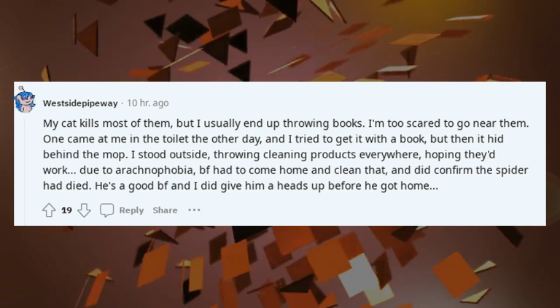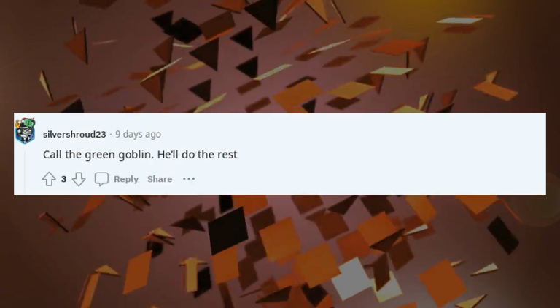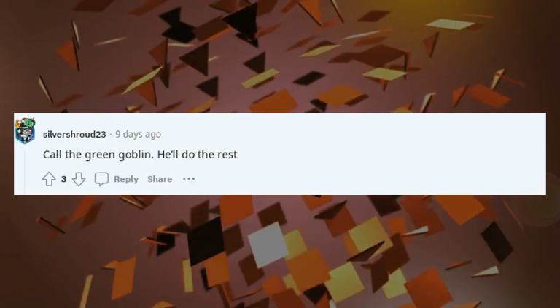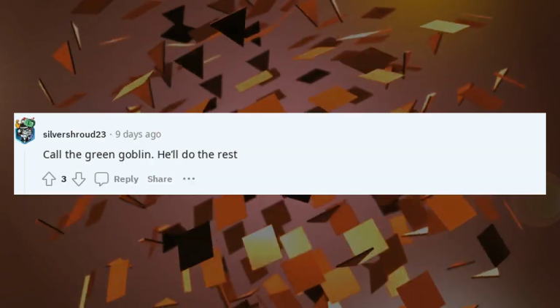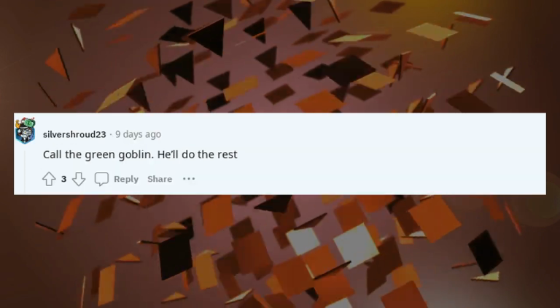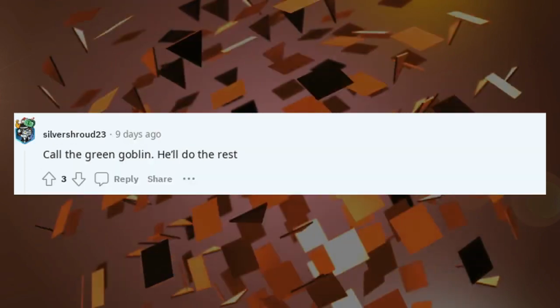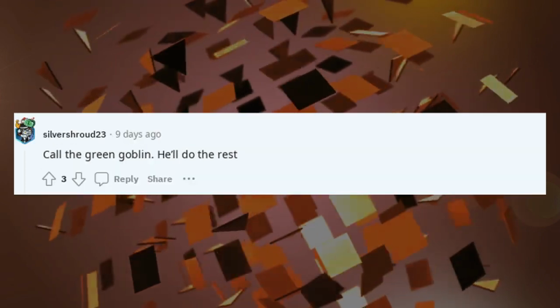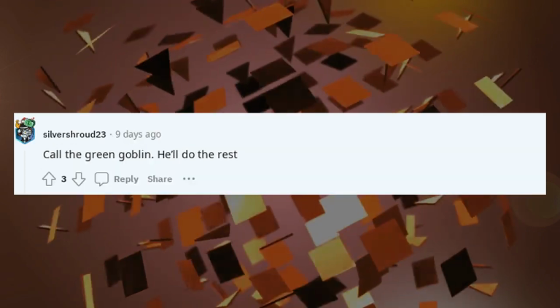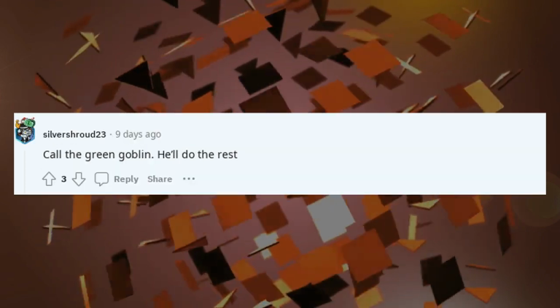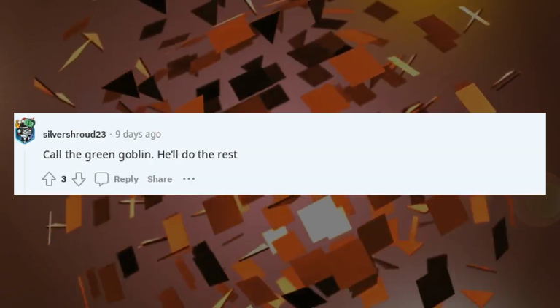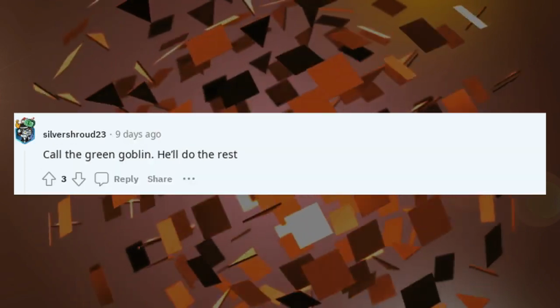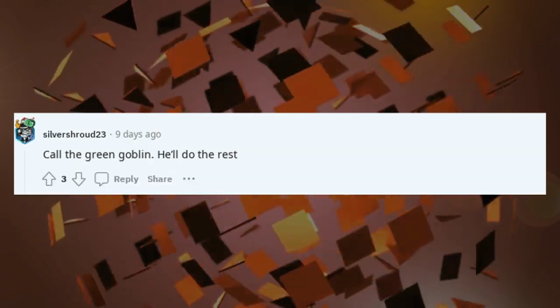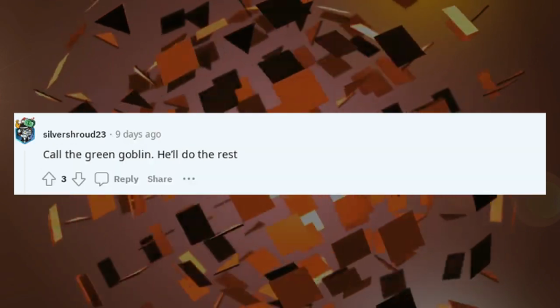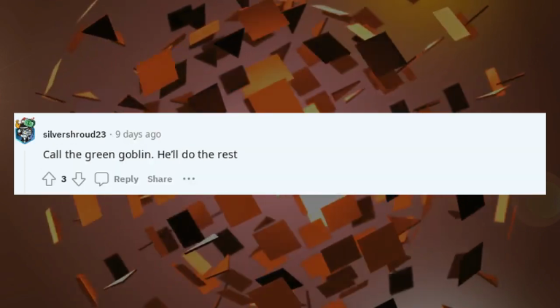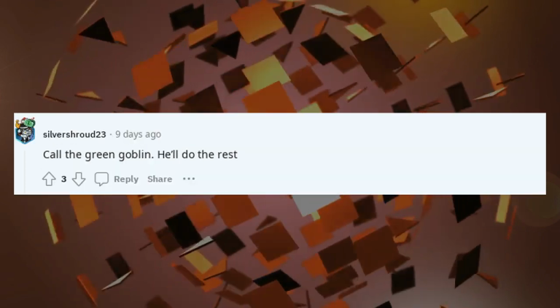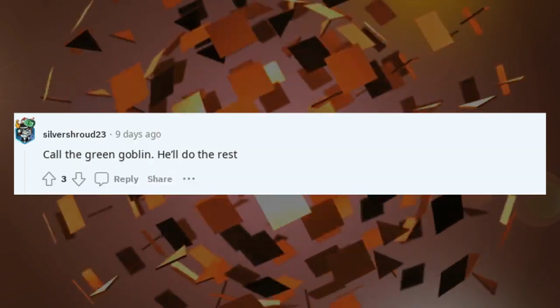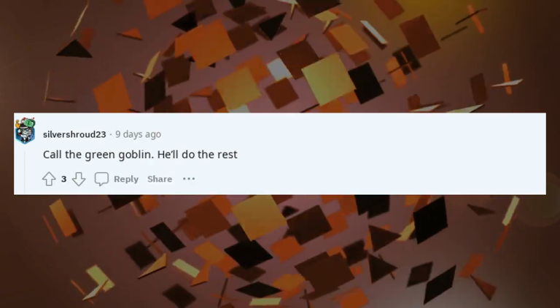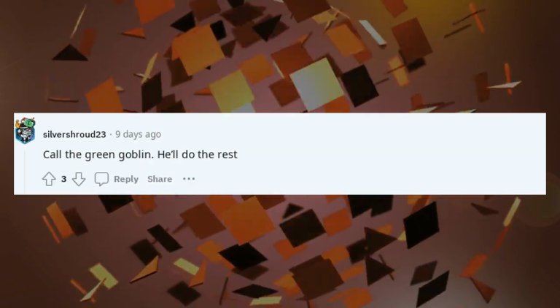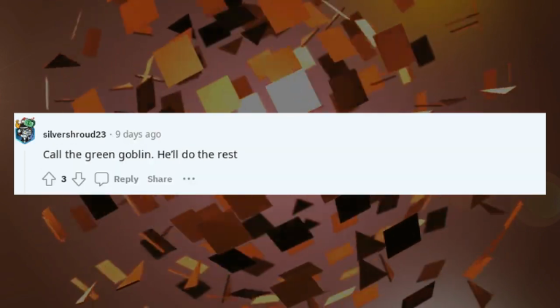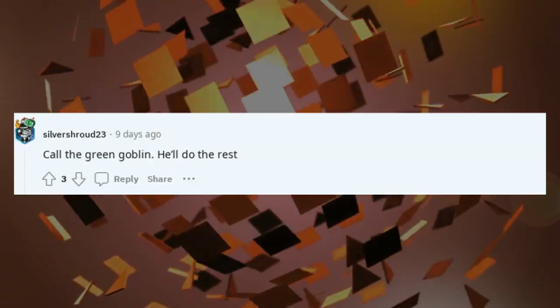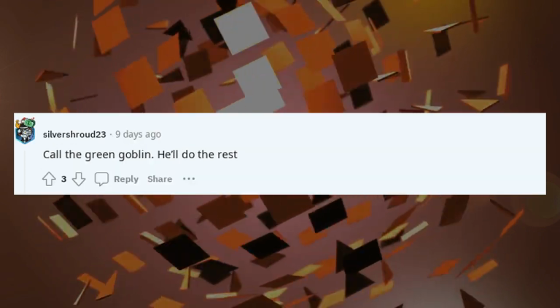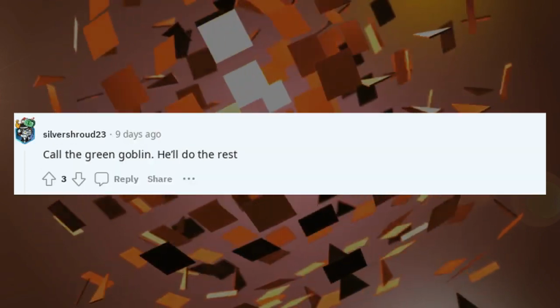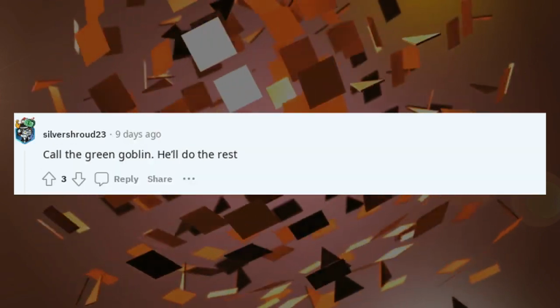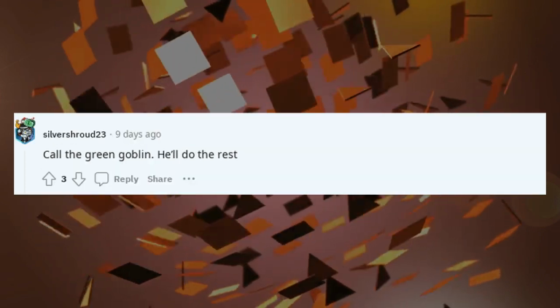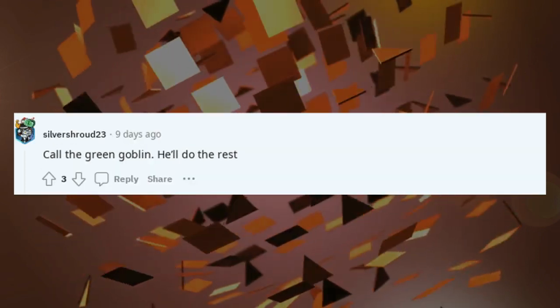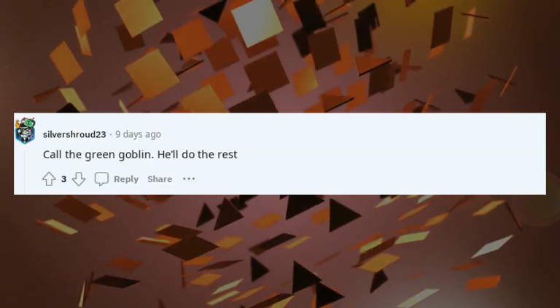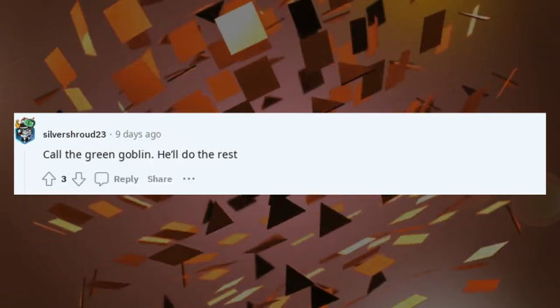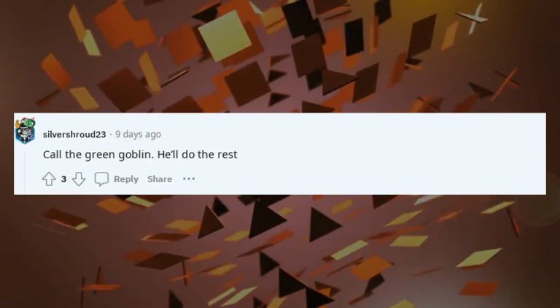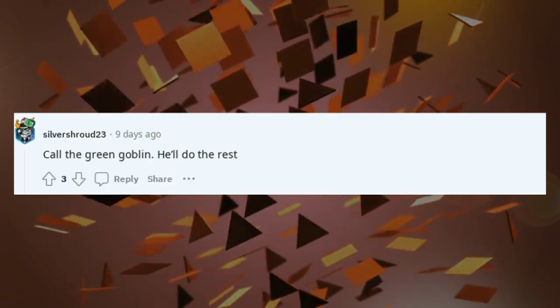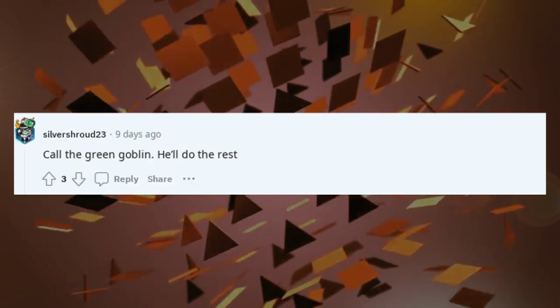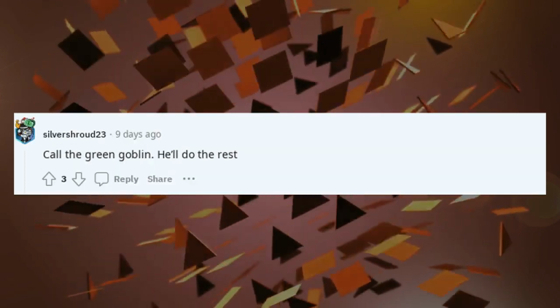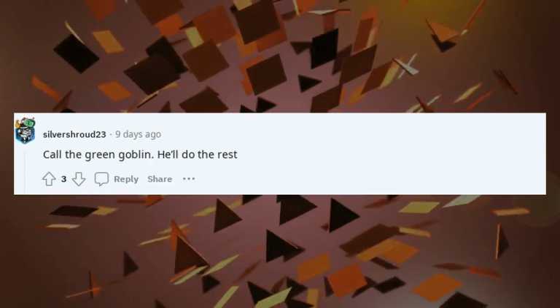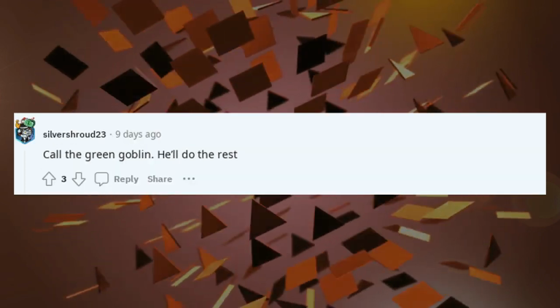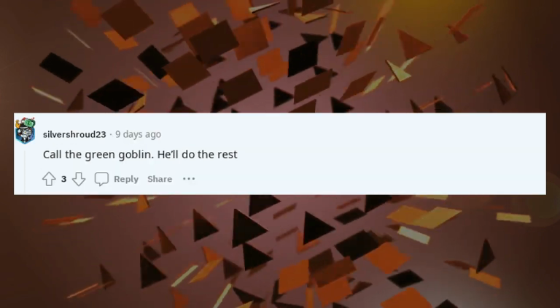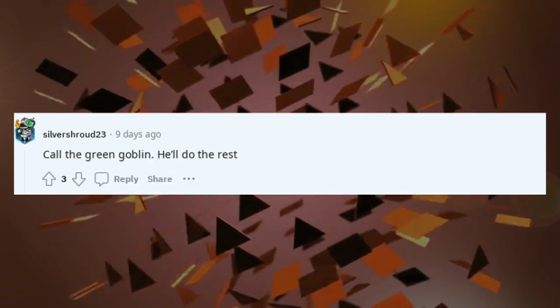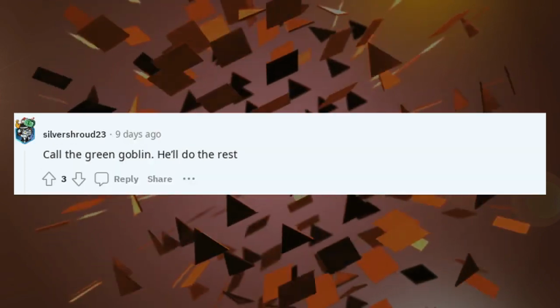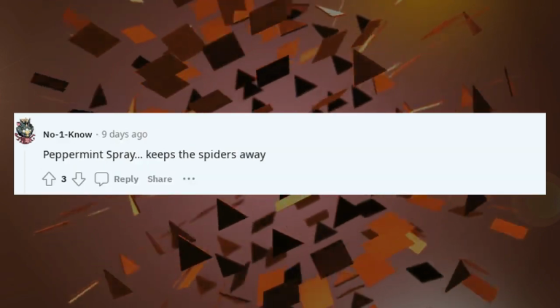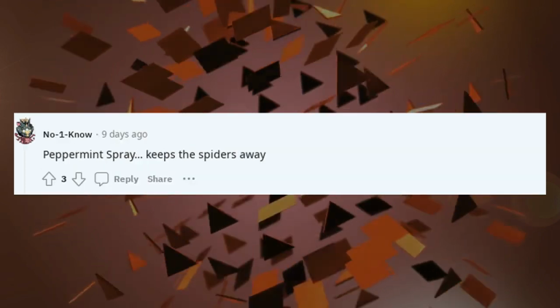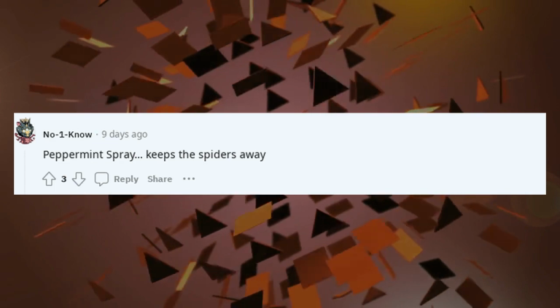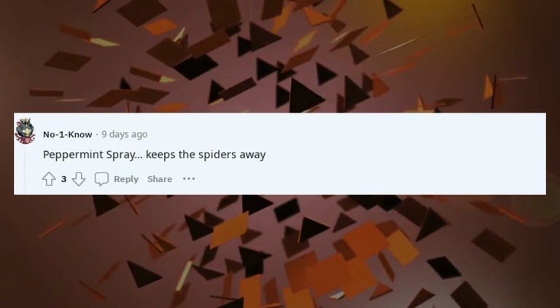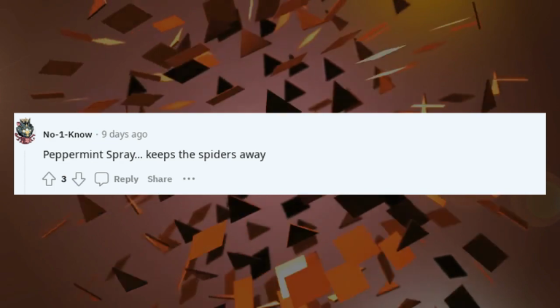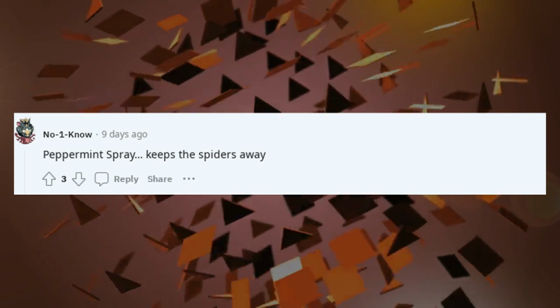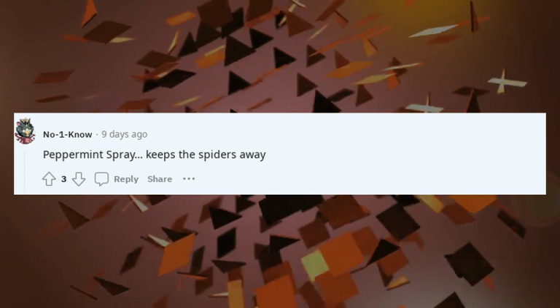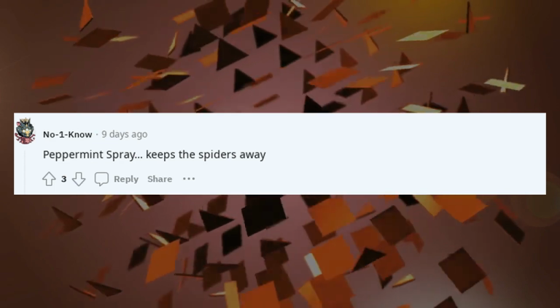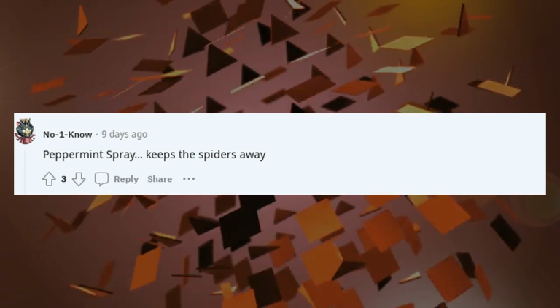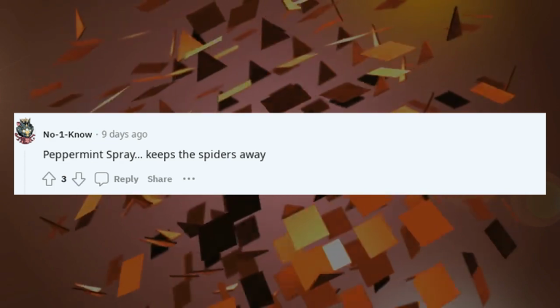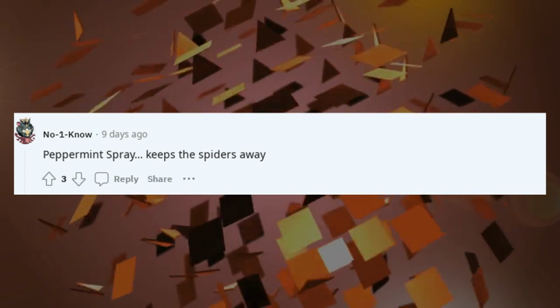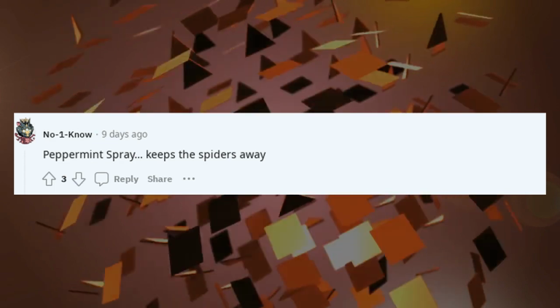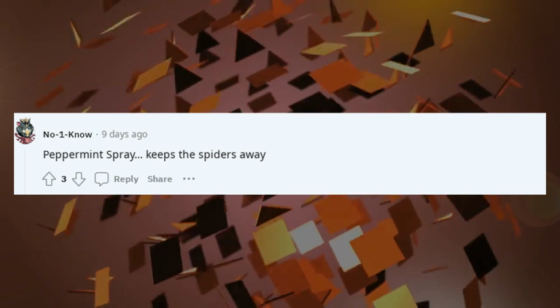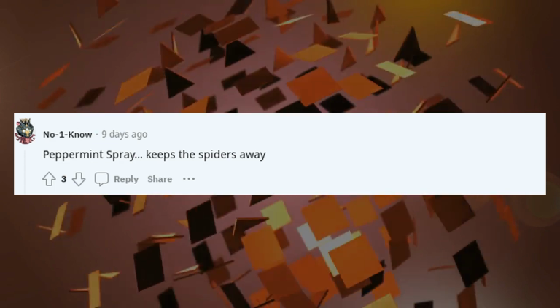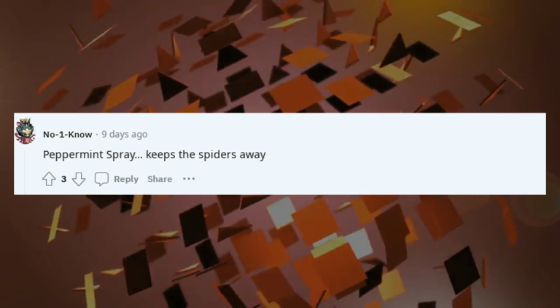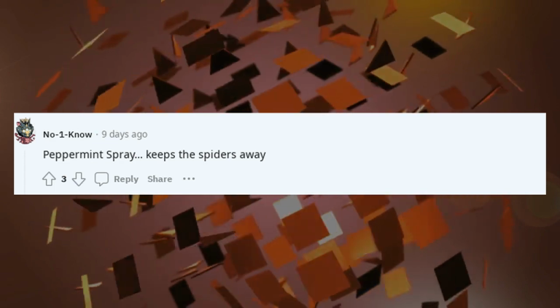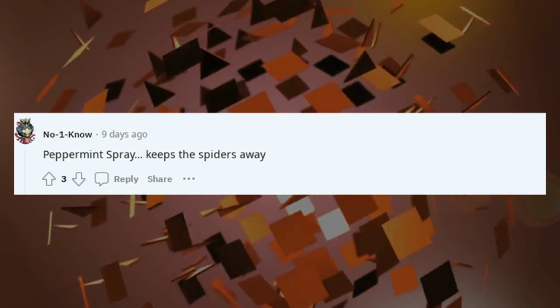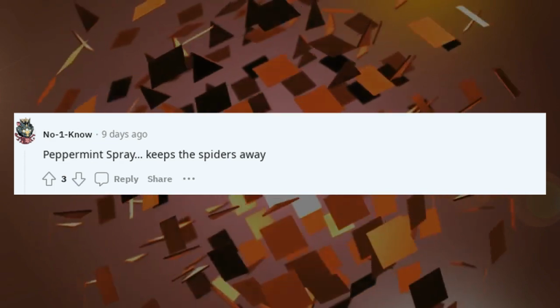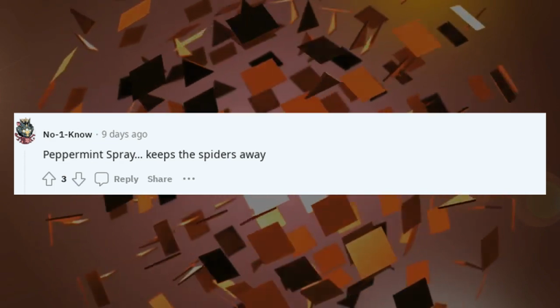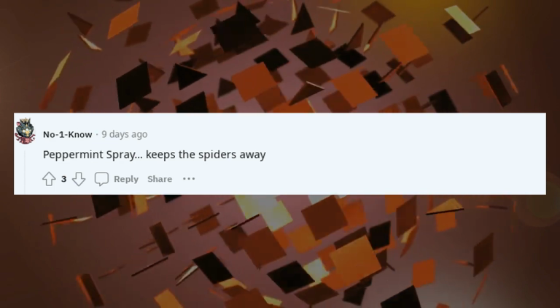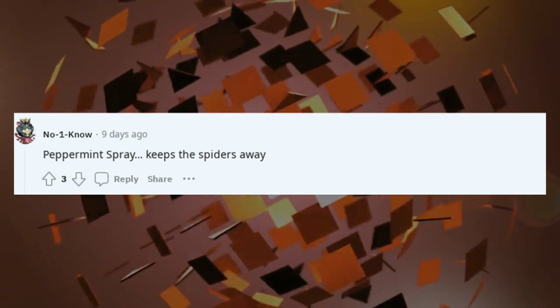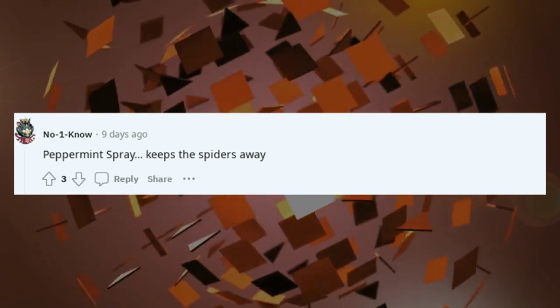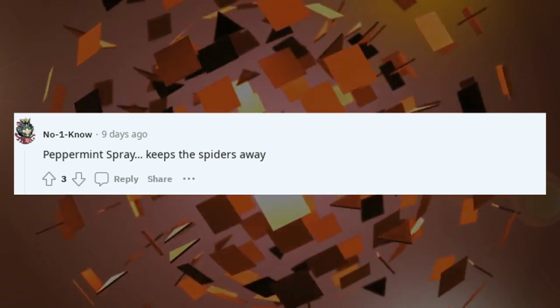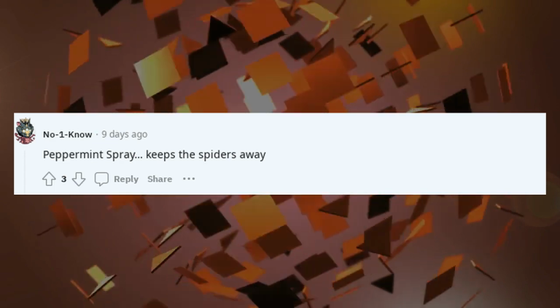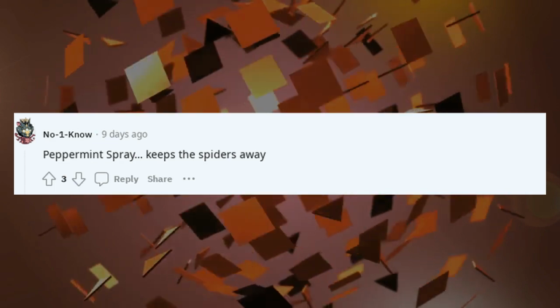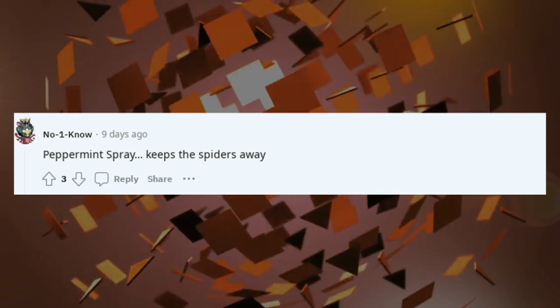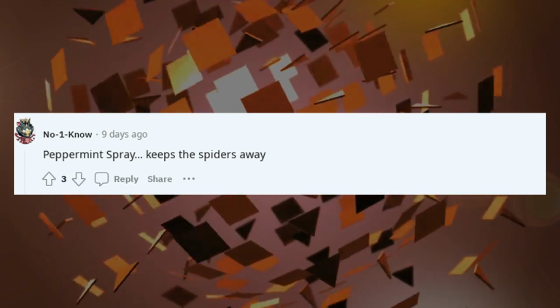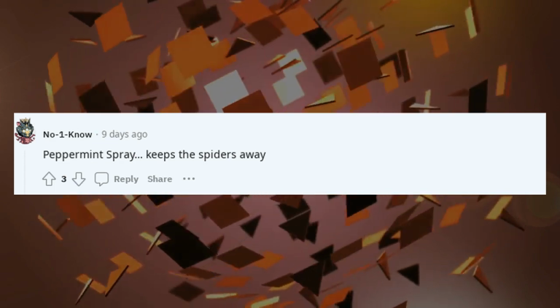Call the Green Goblin — he'll do the rest. Peppermint spray keeps the spiders away.